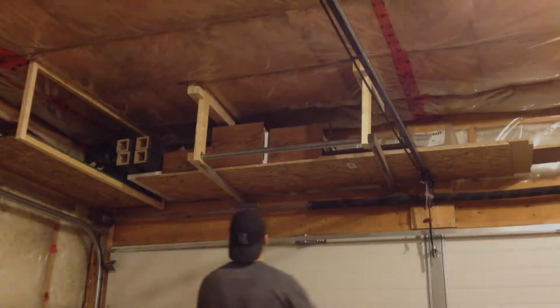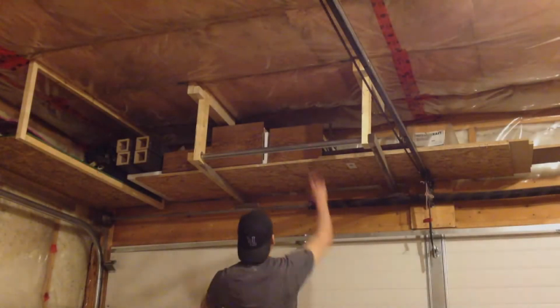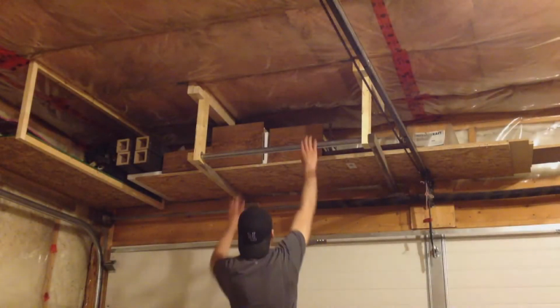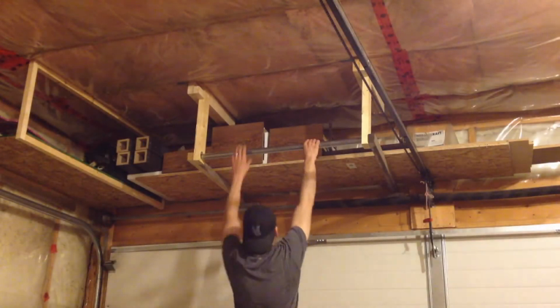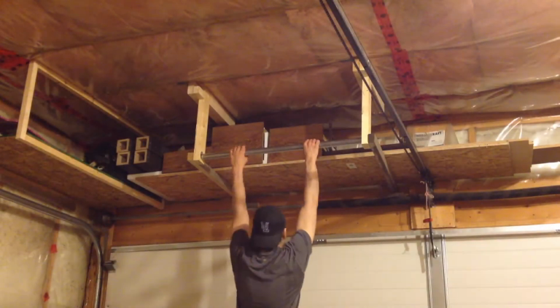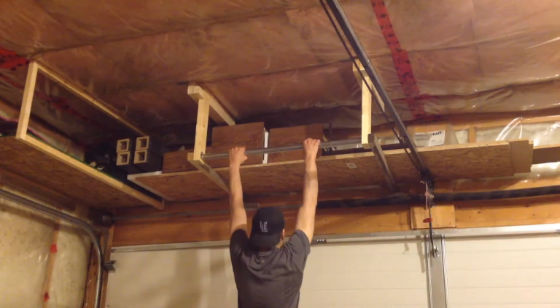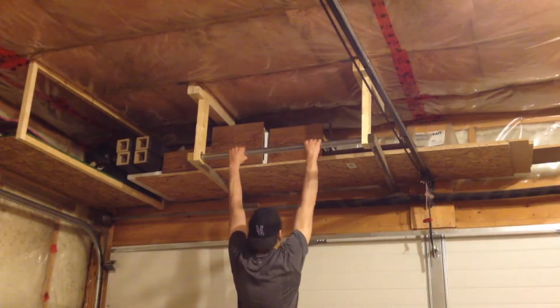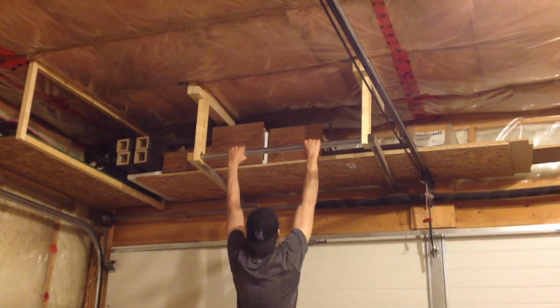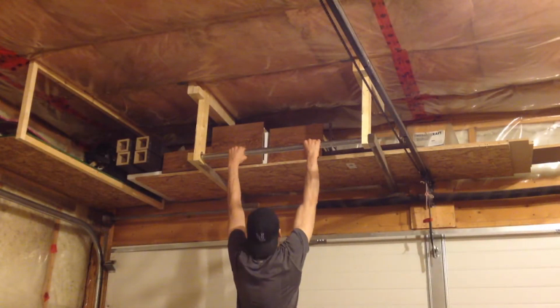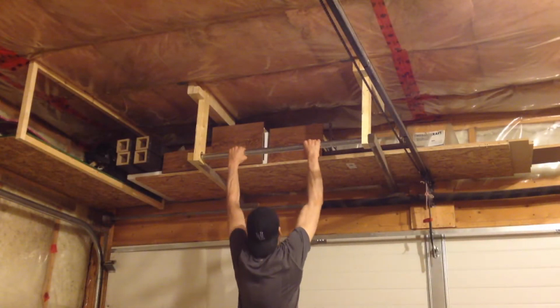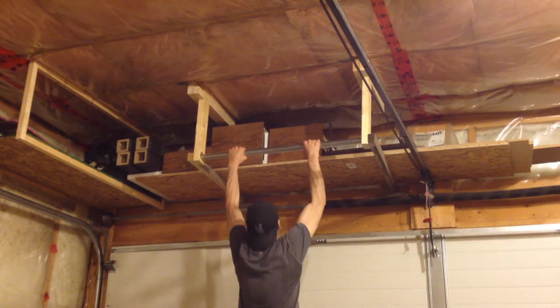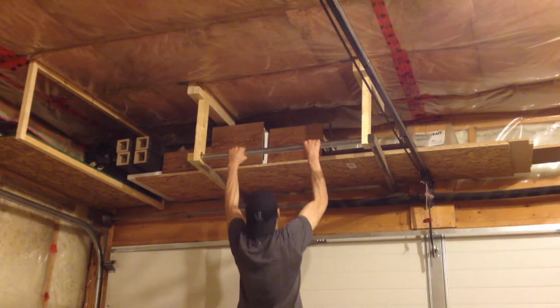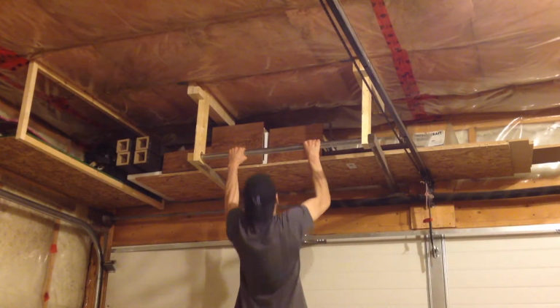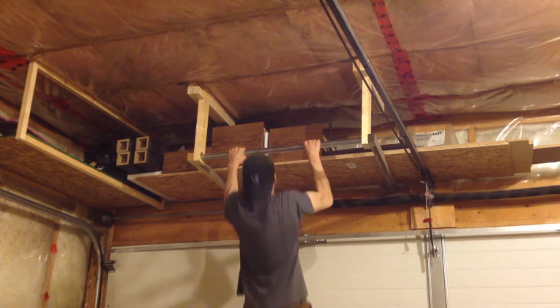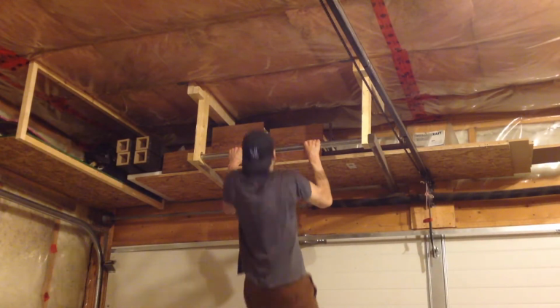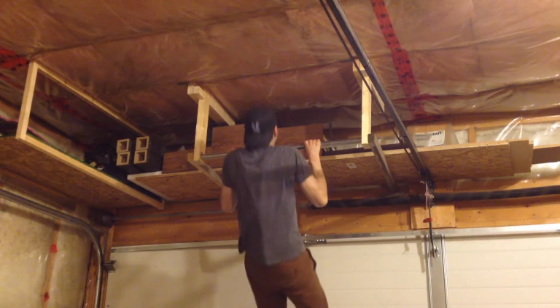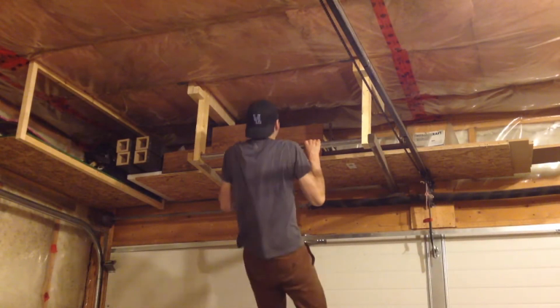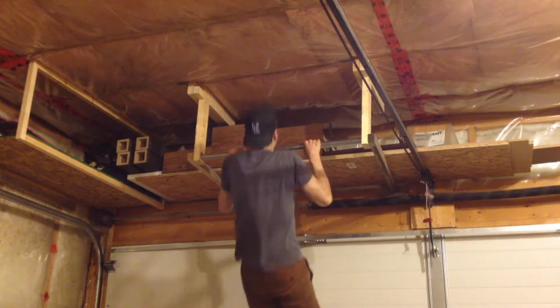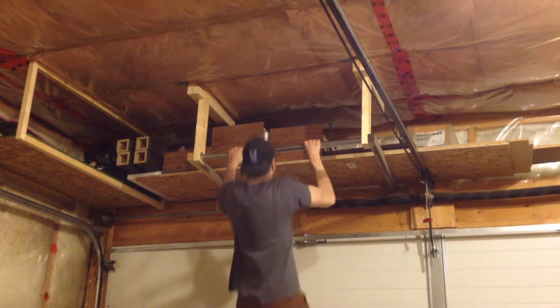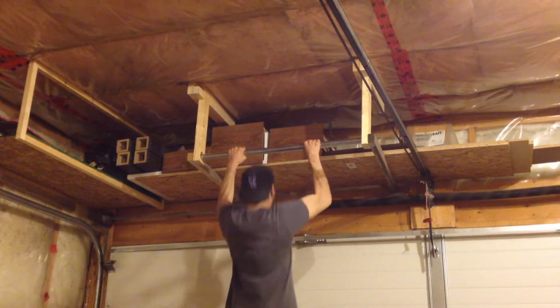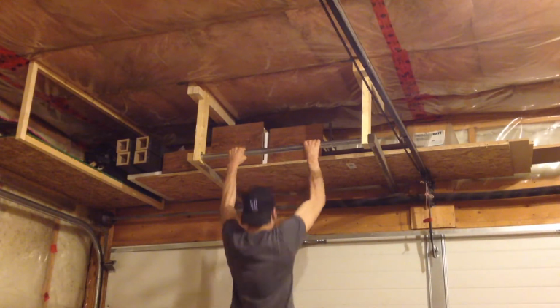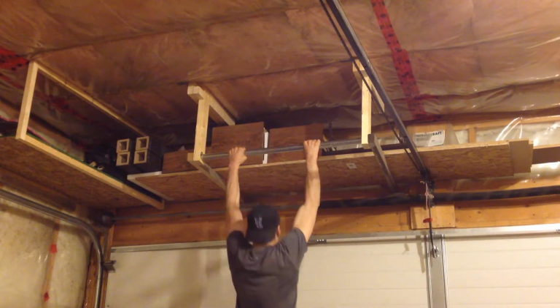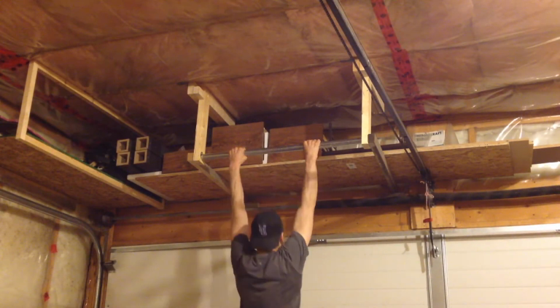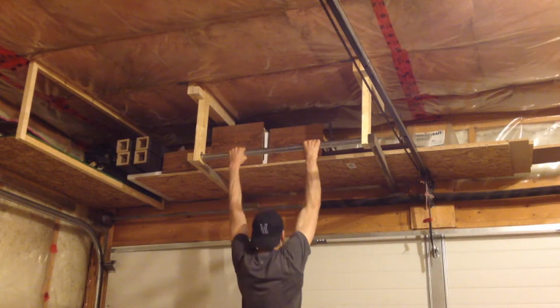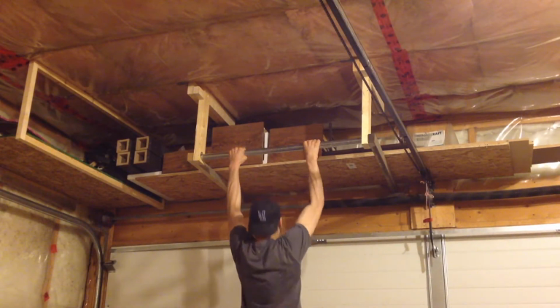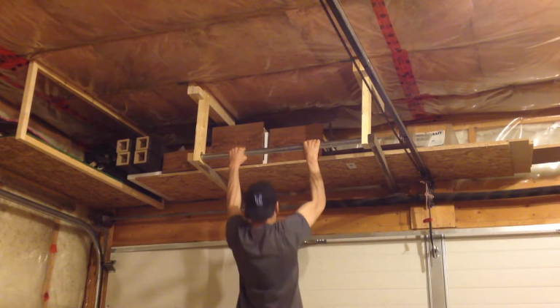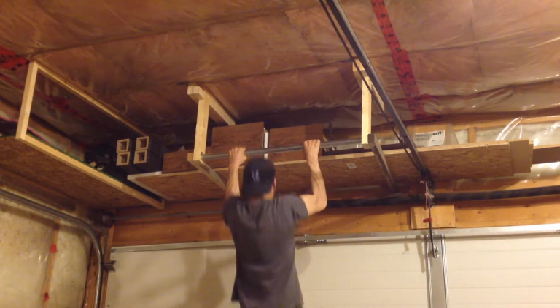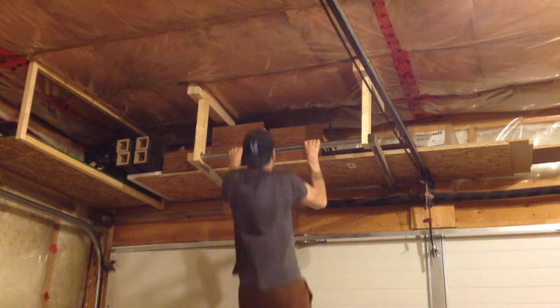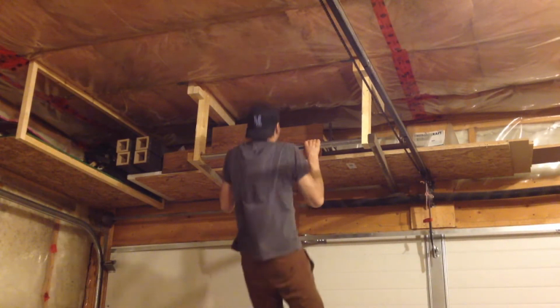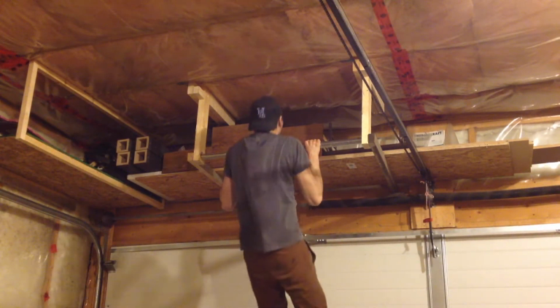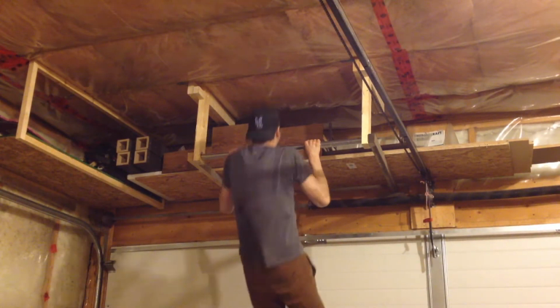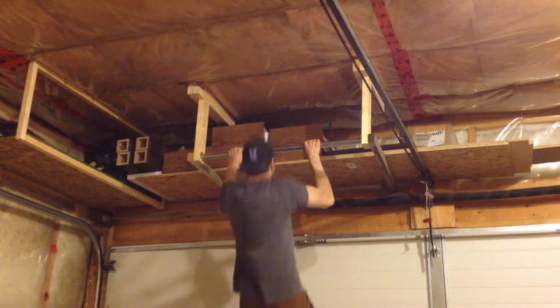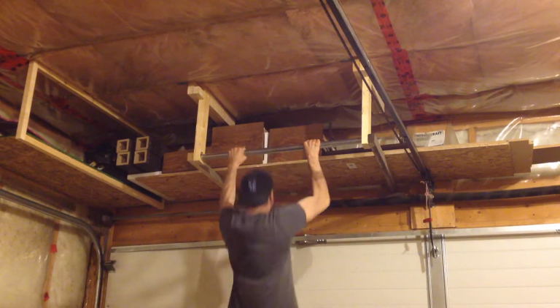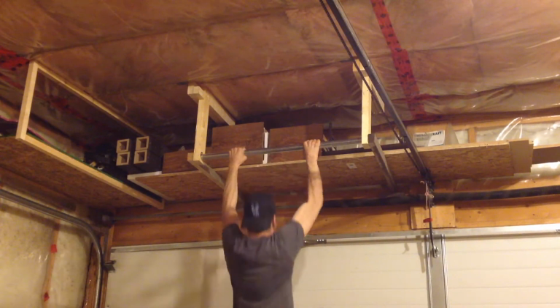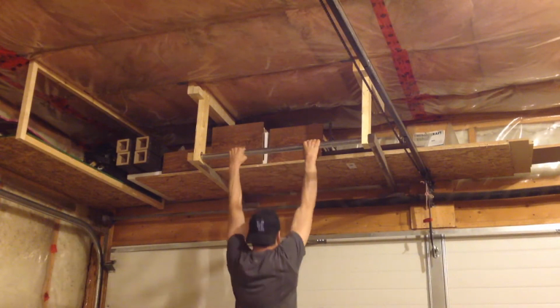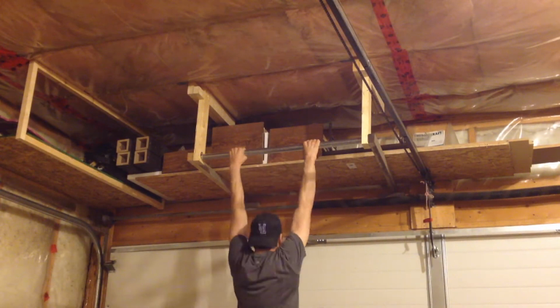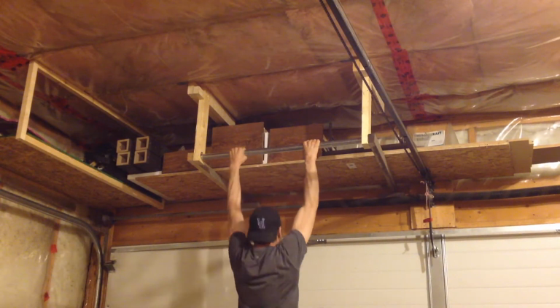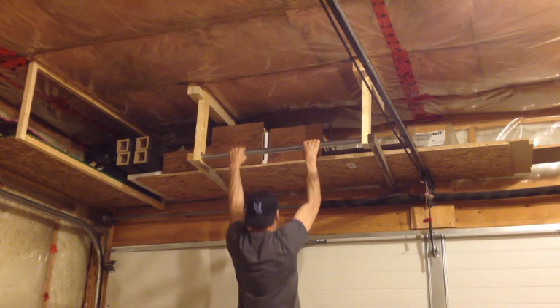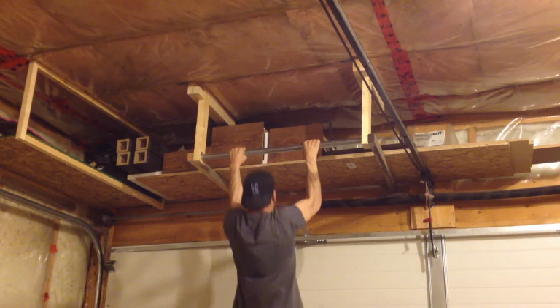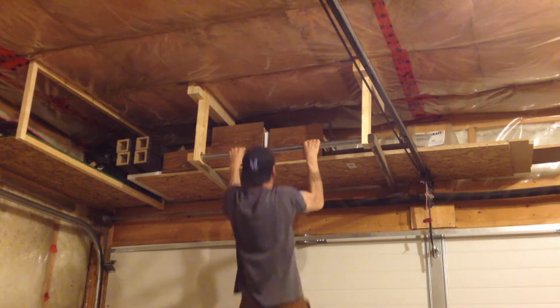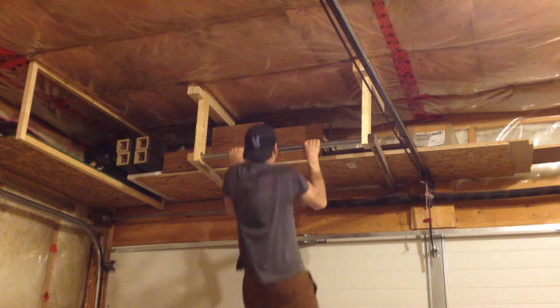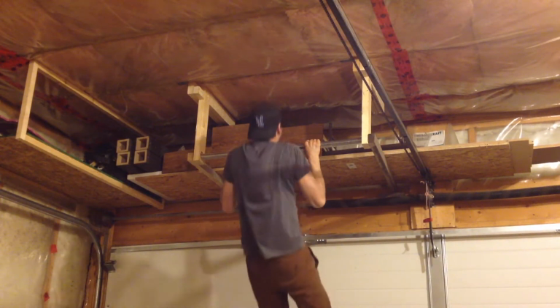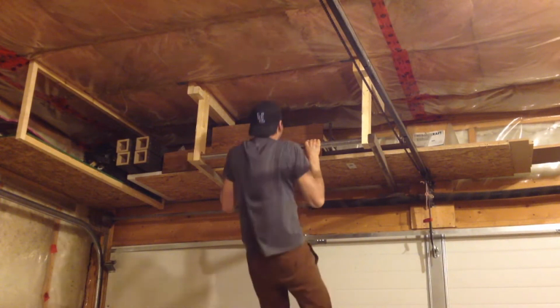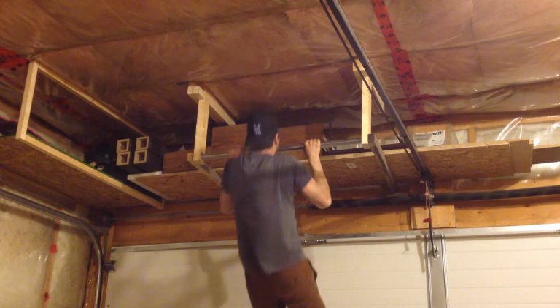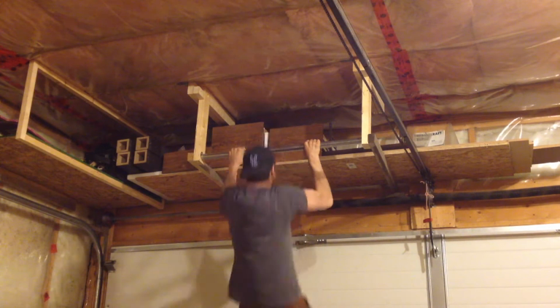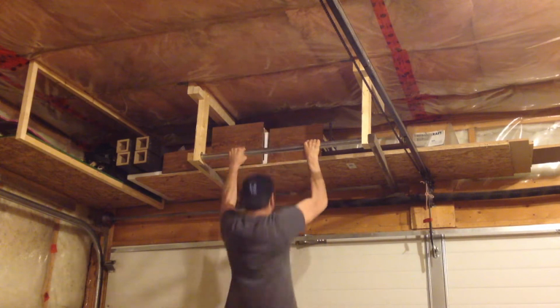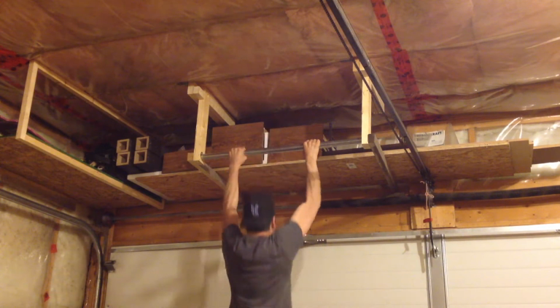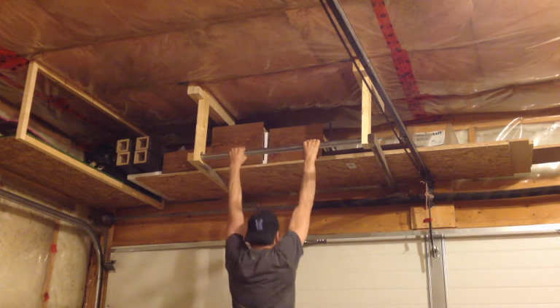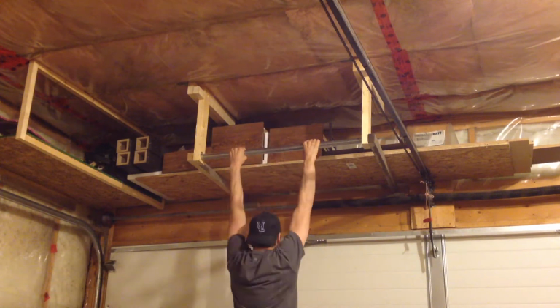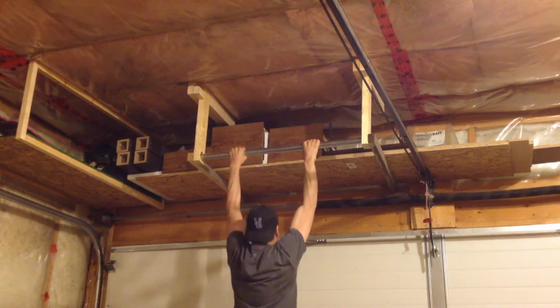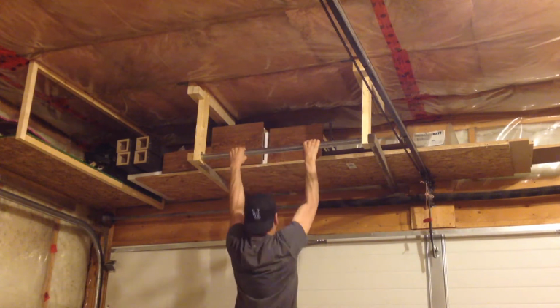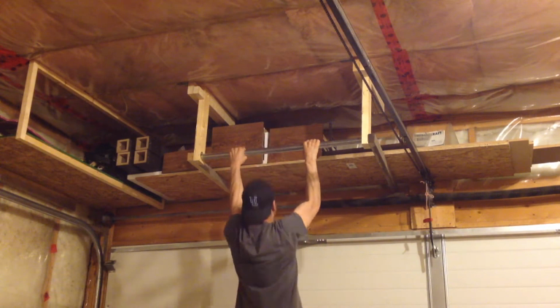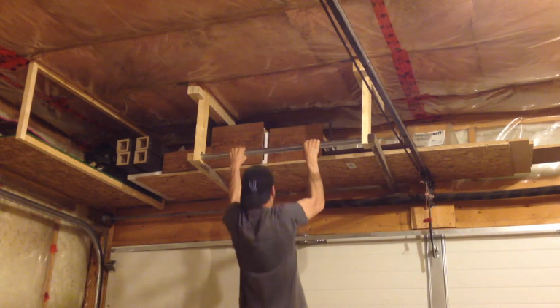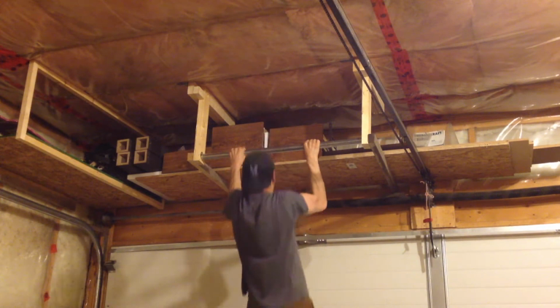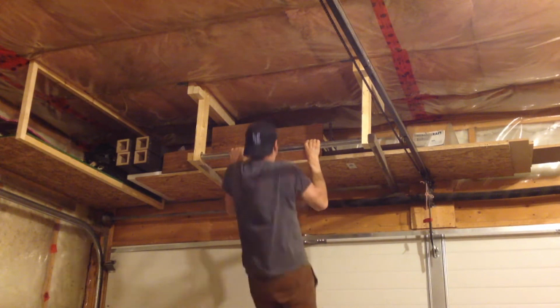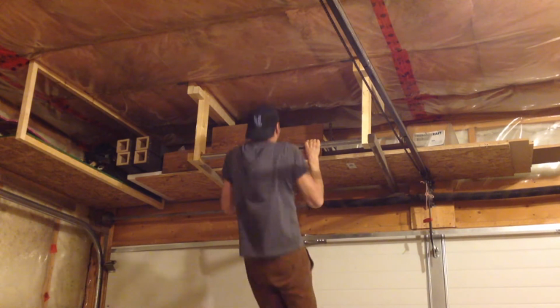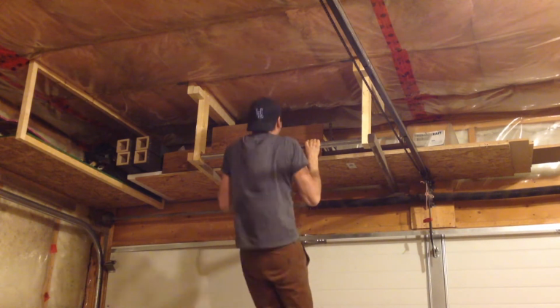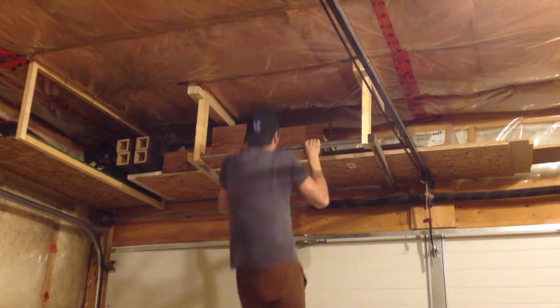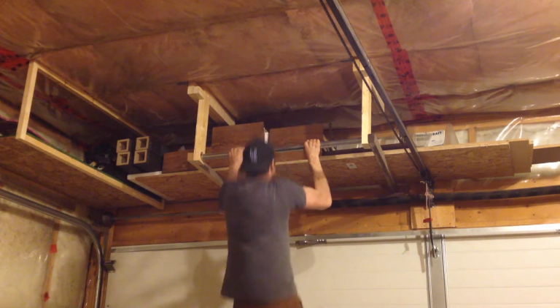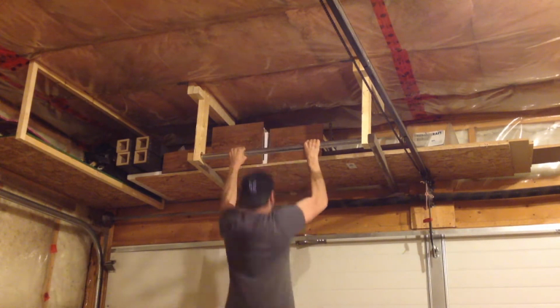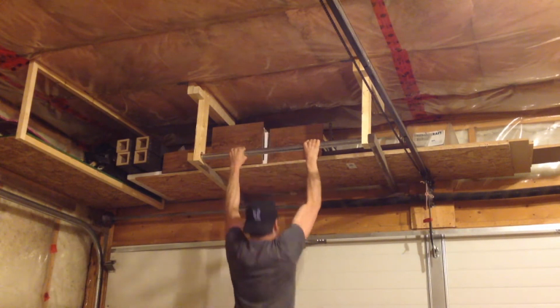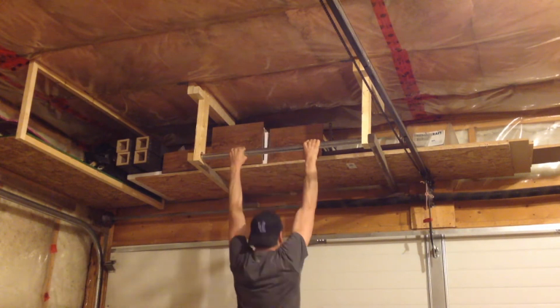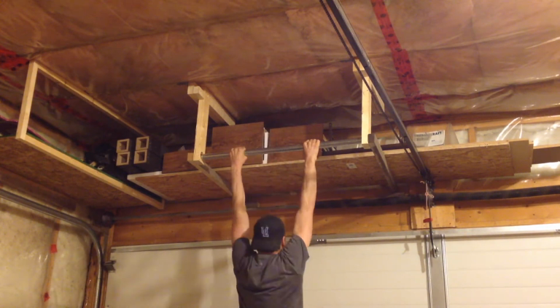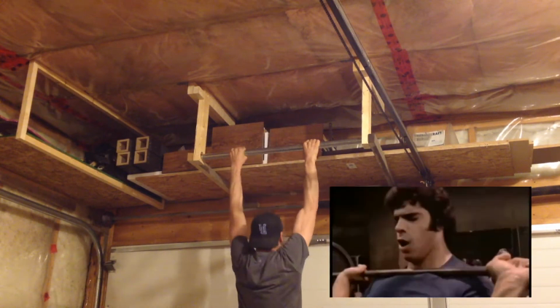Hello, today I'm going to show you how to make a simple garage pull-up bar with a storage bonus that will help you train harder.